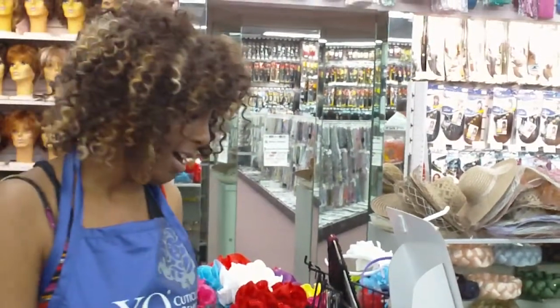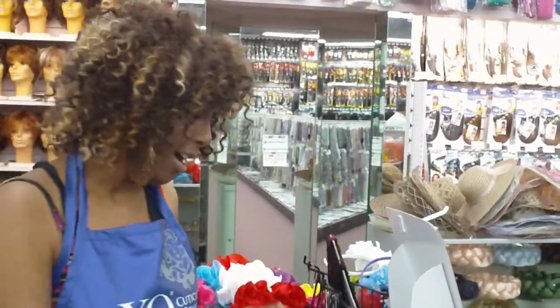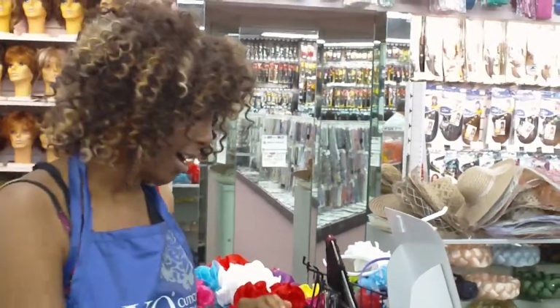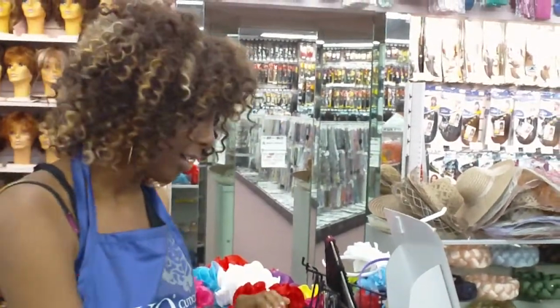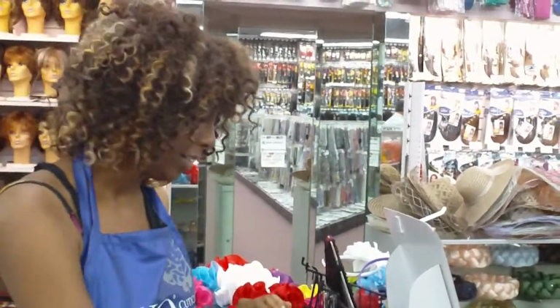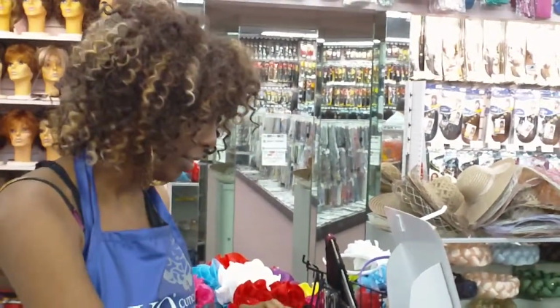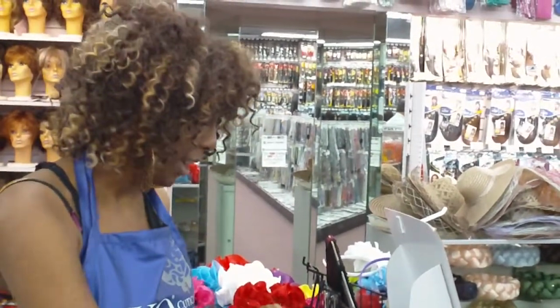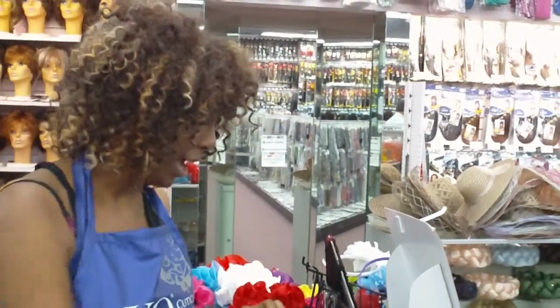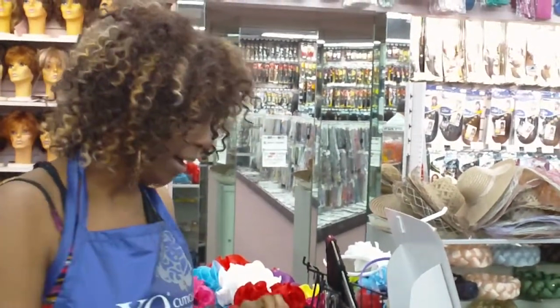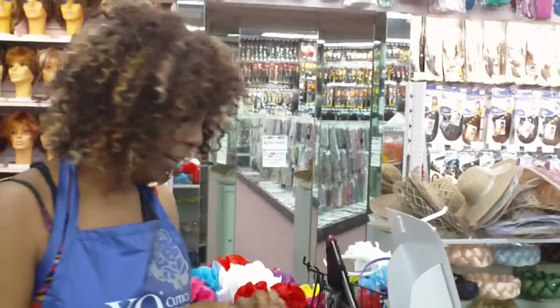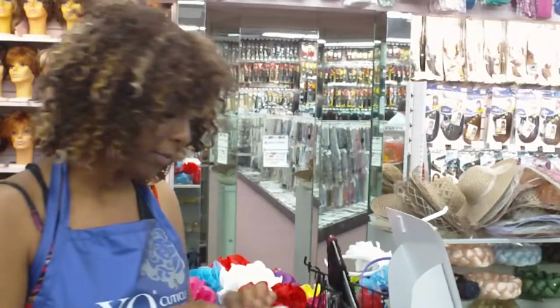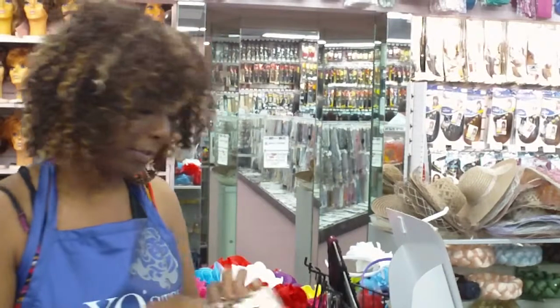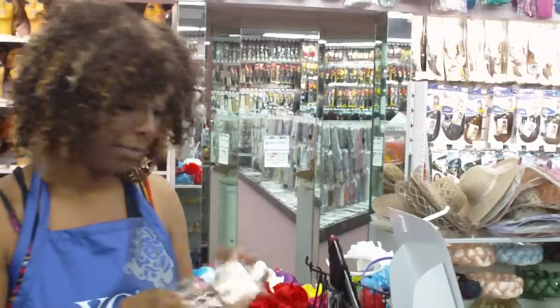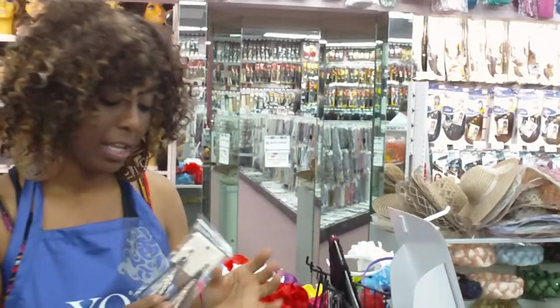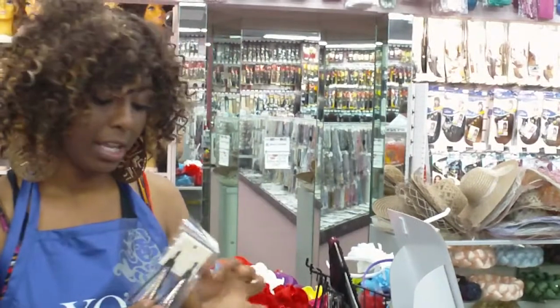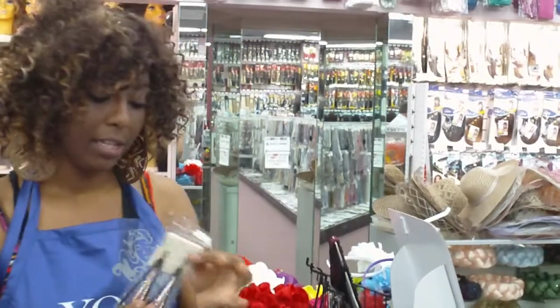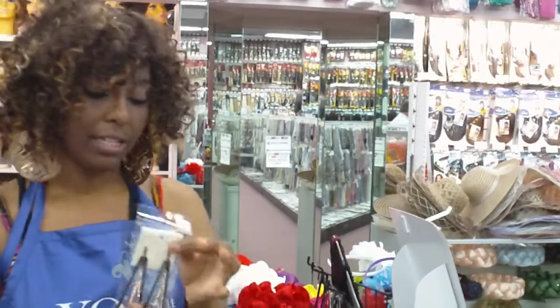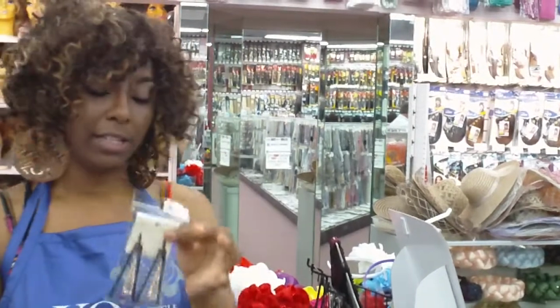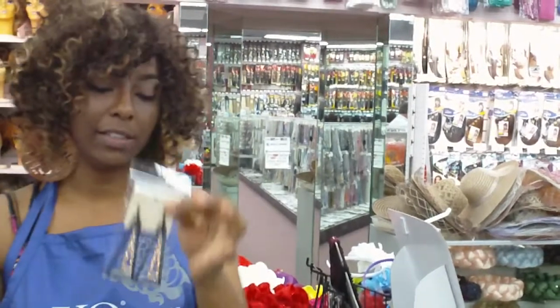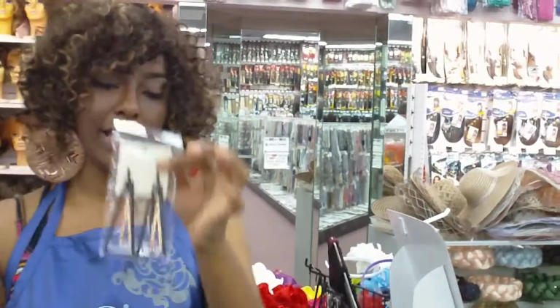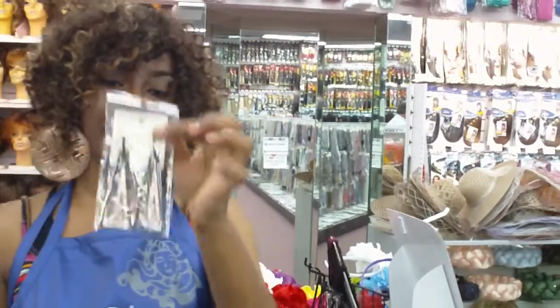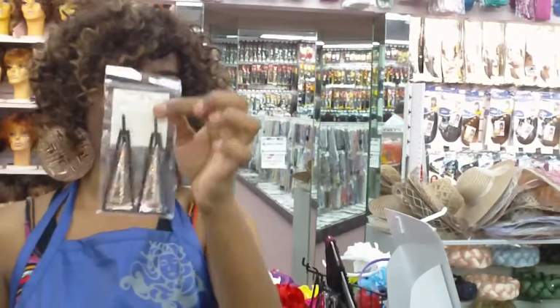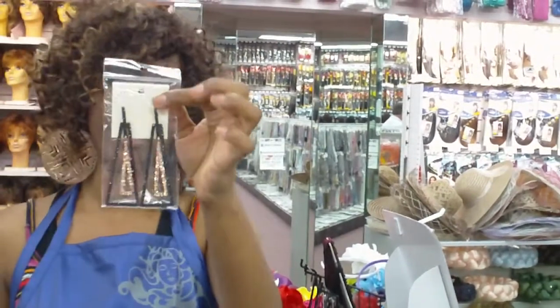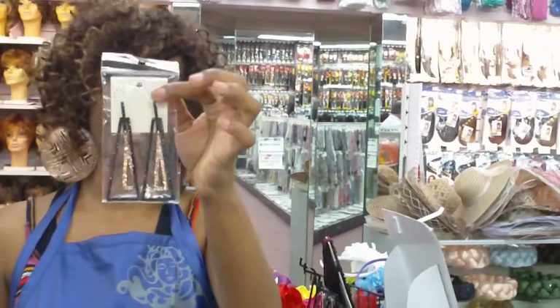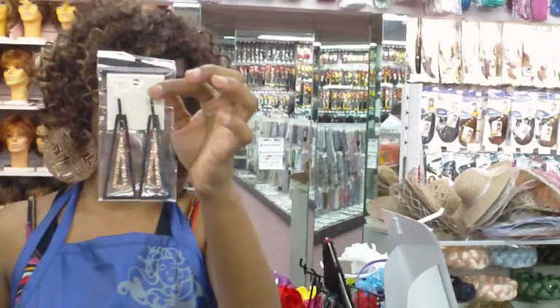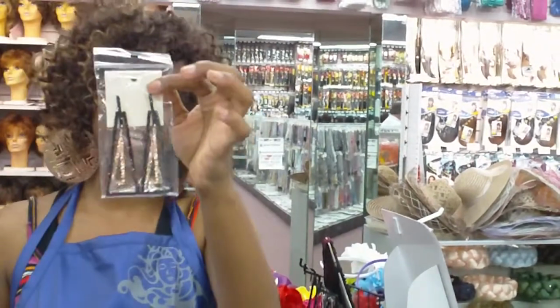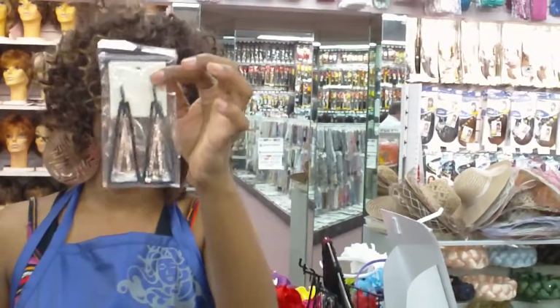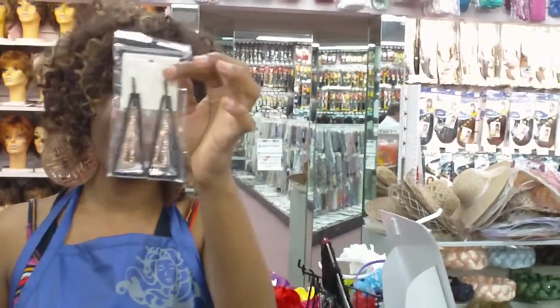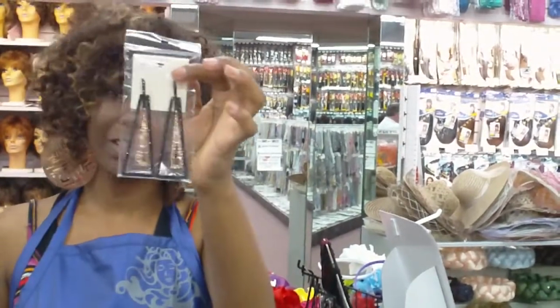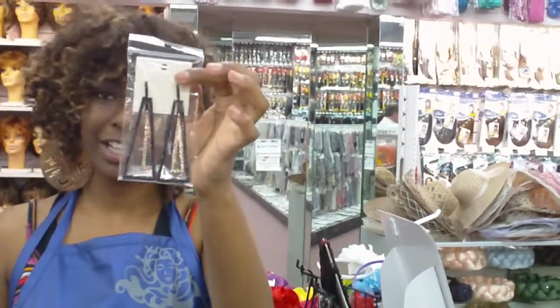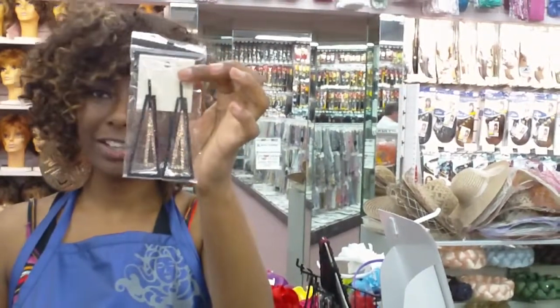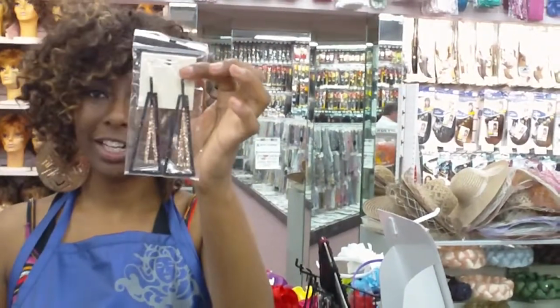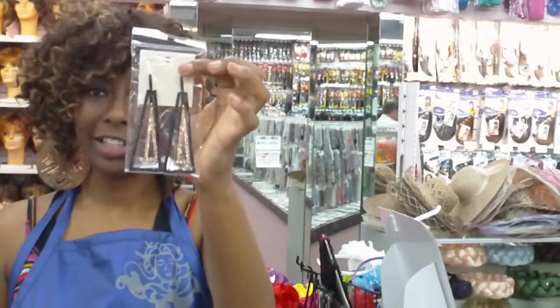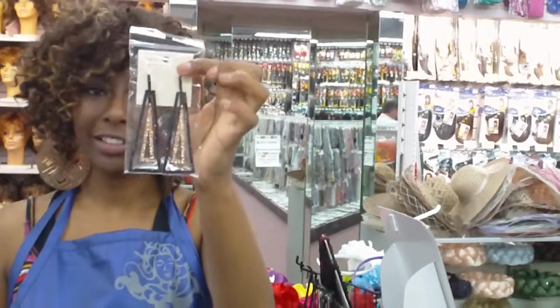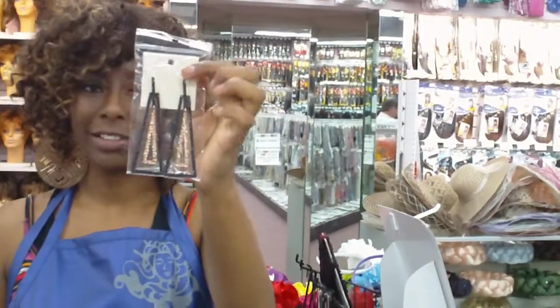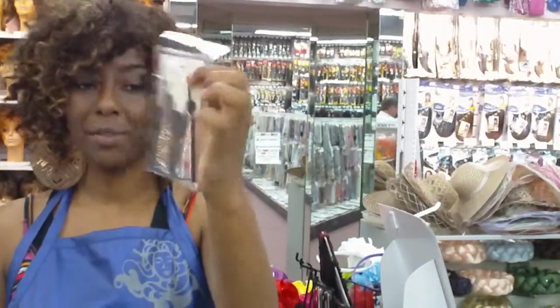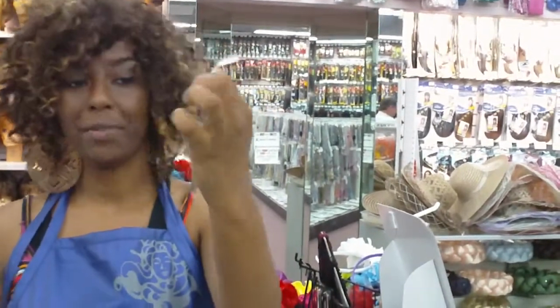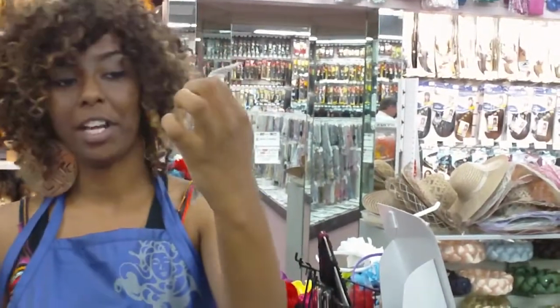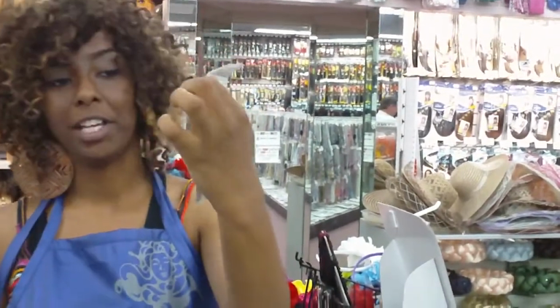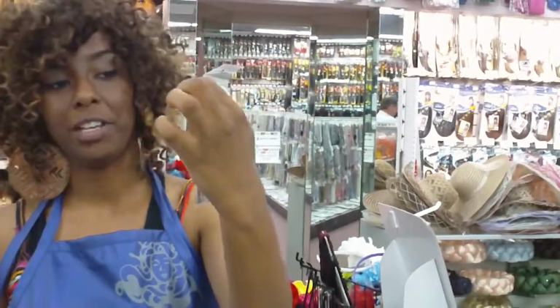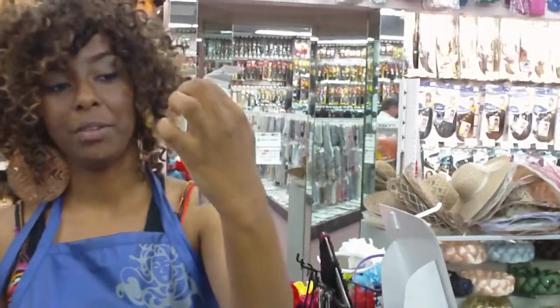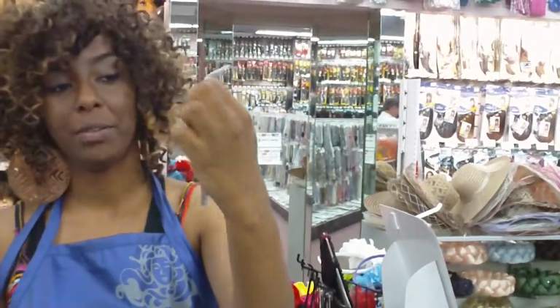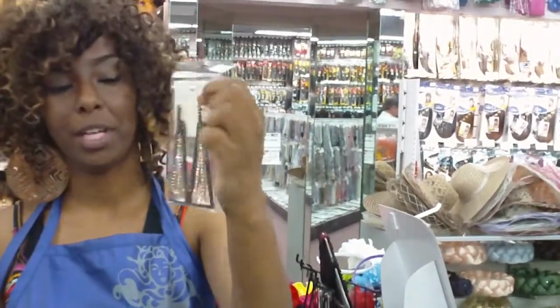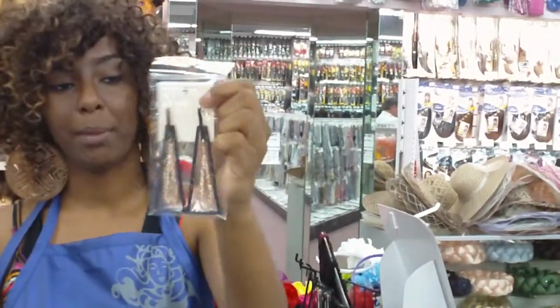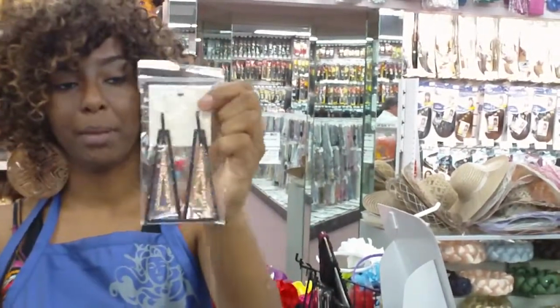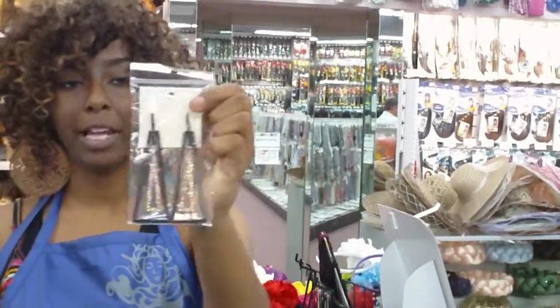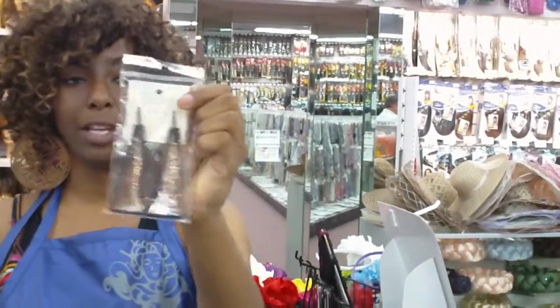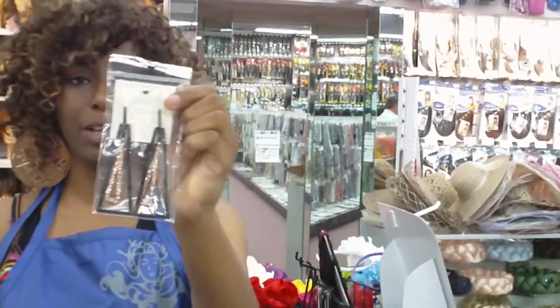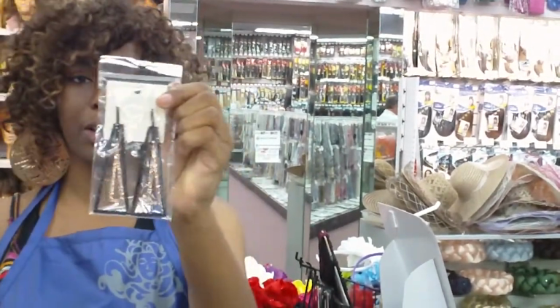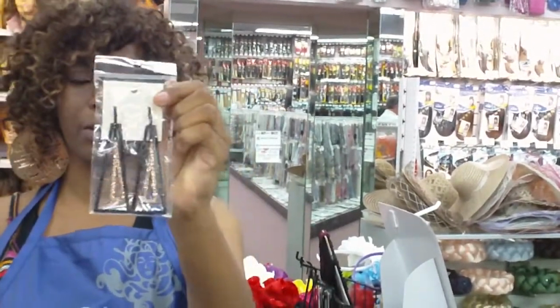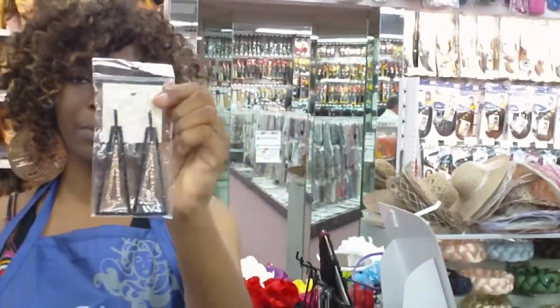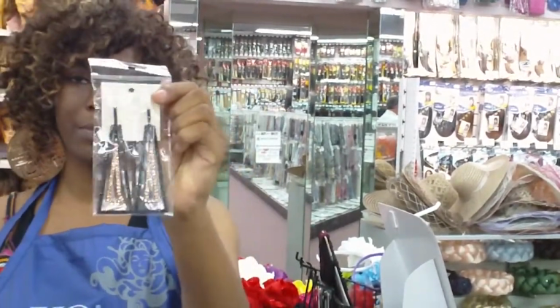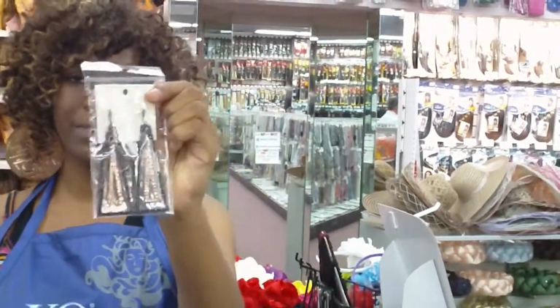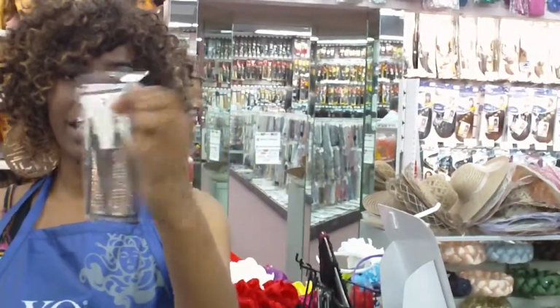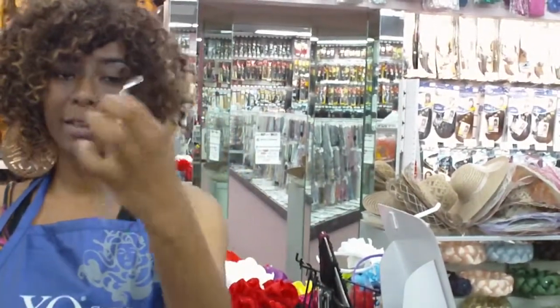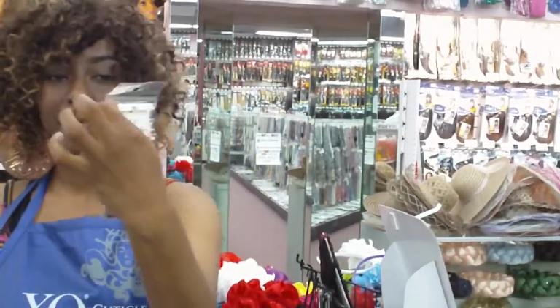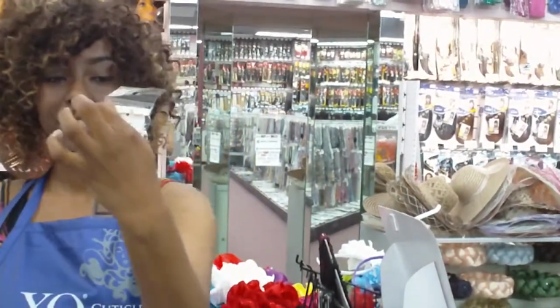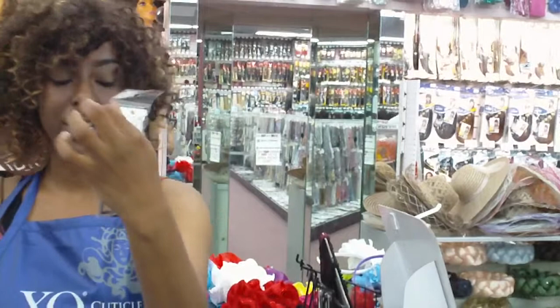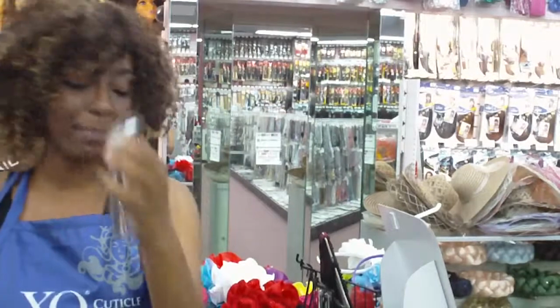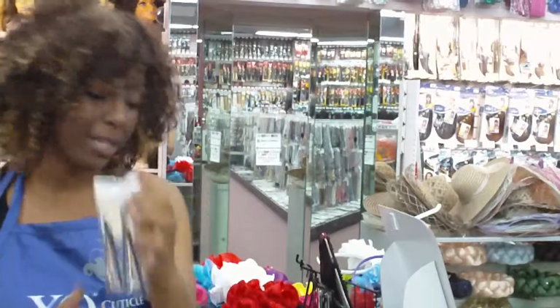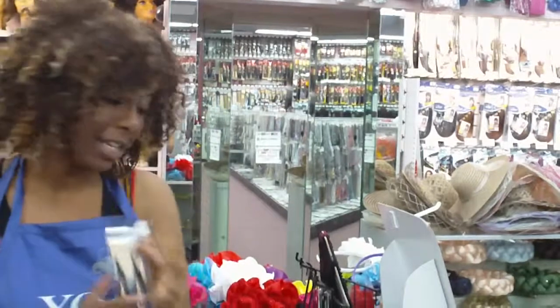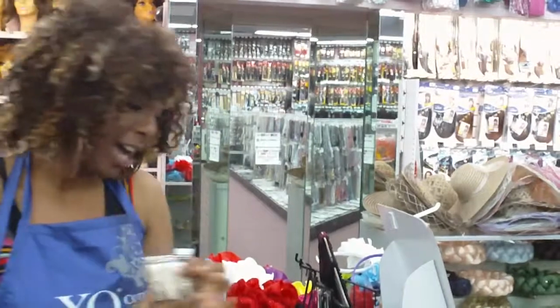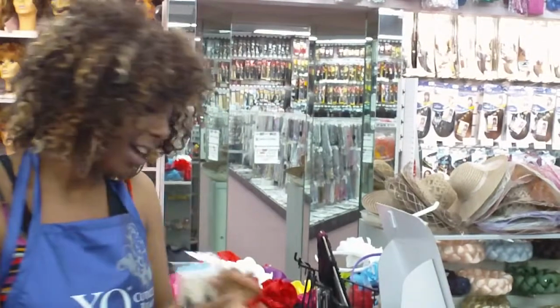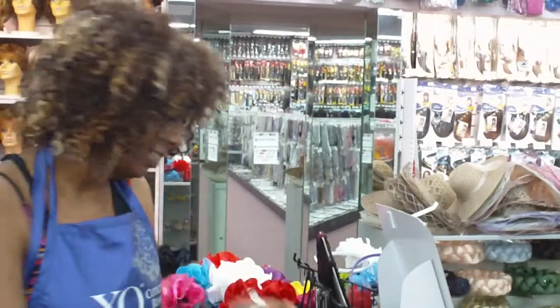I also have these abstract triangle earrings. Very cute. They're black and gold. Here at Peacocks.